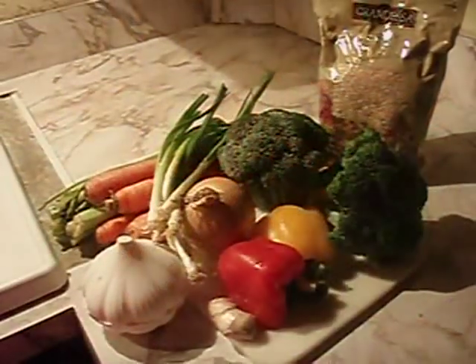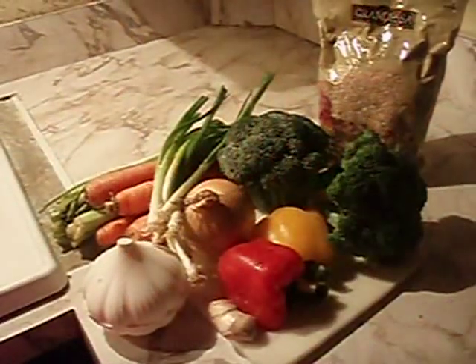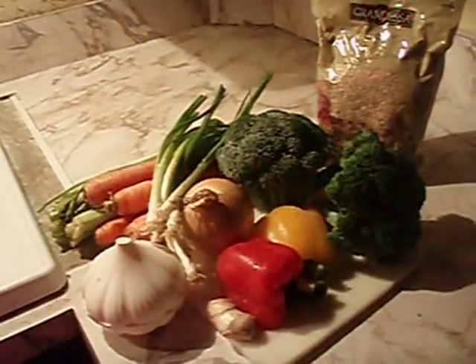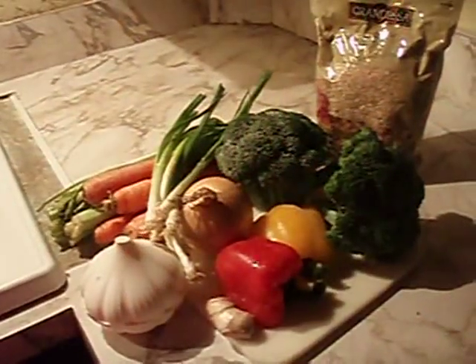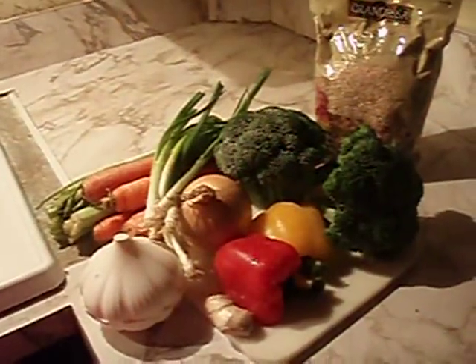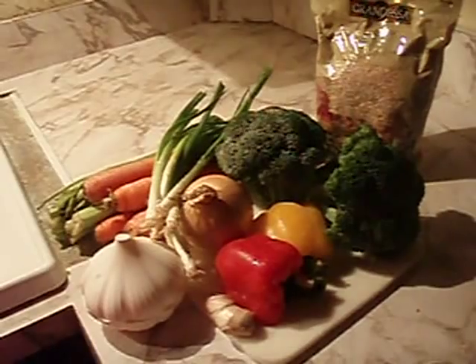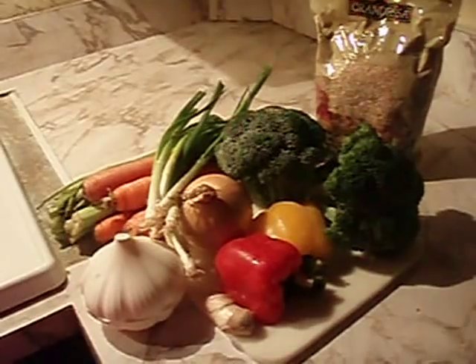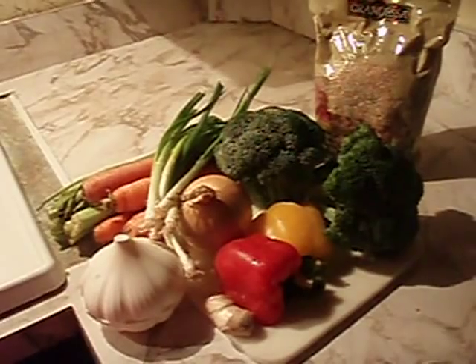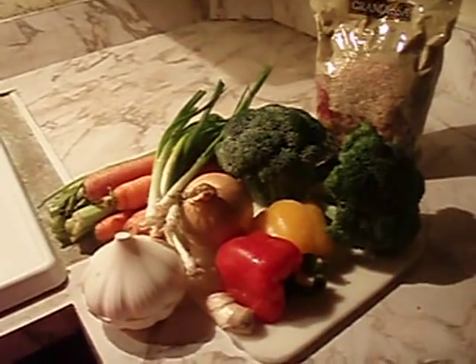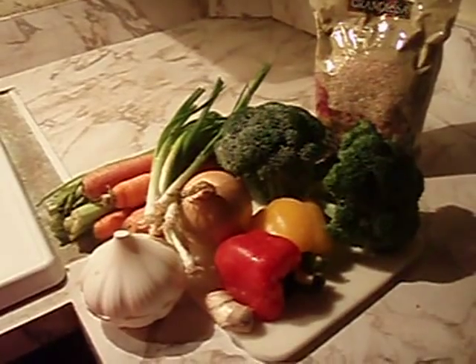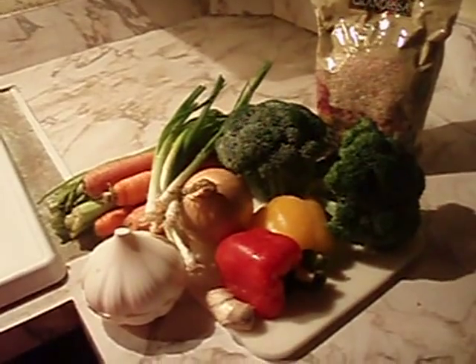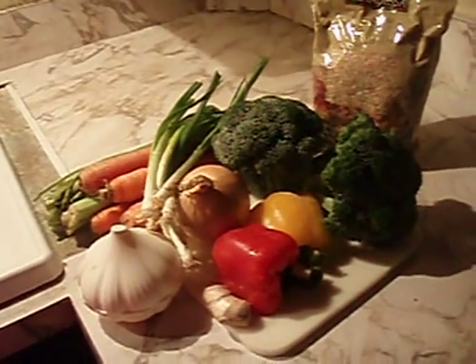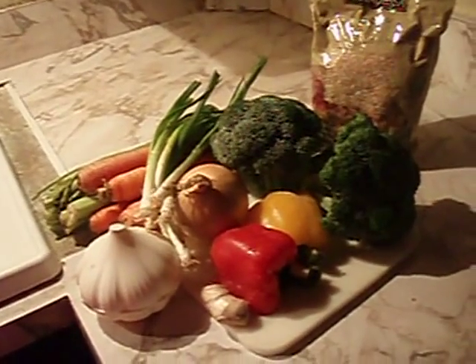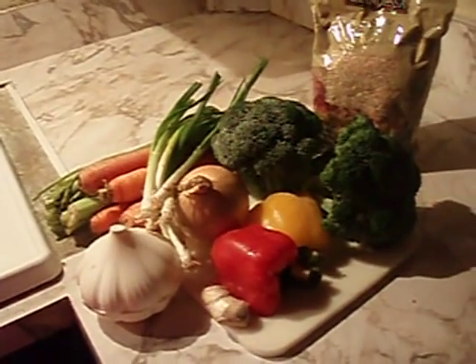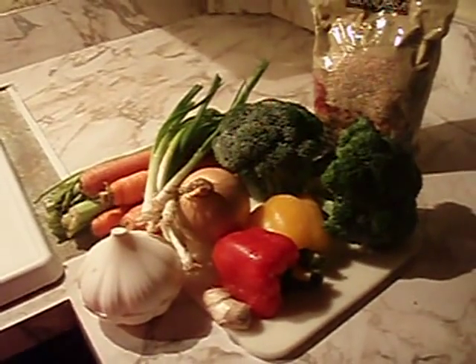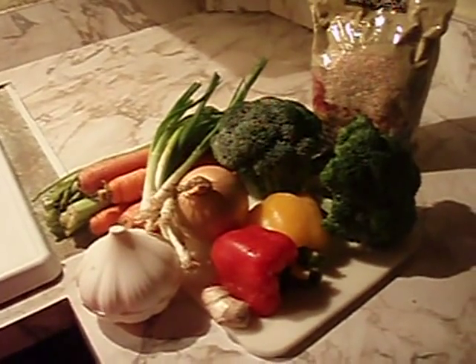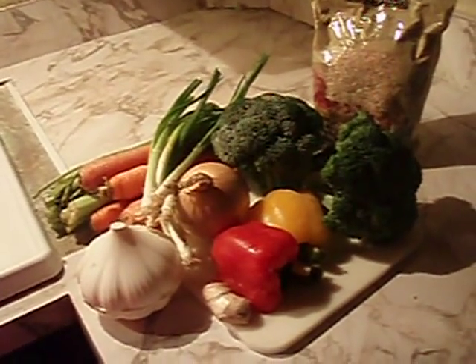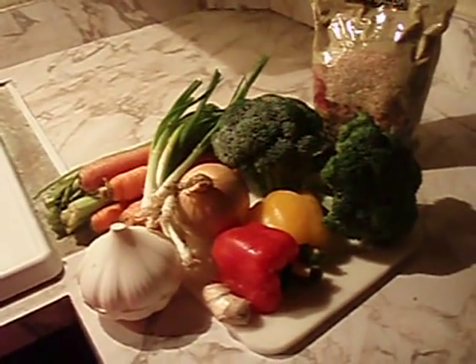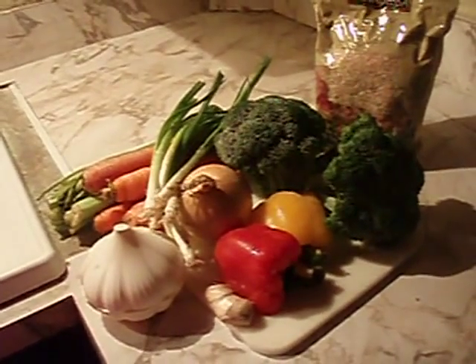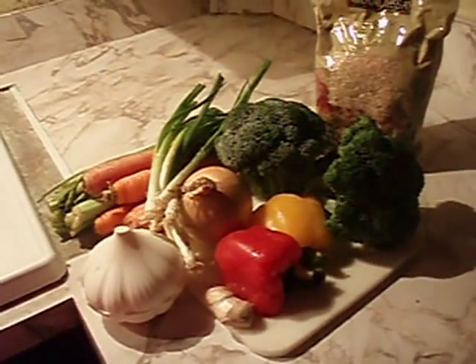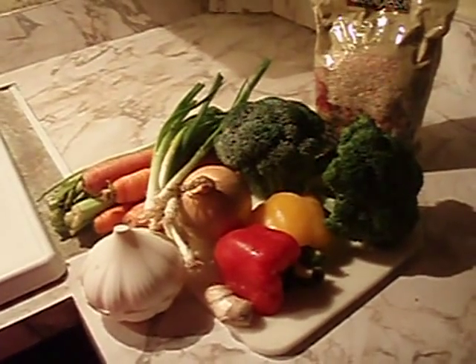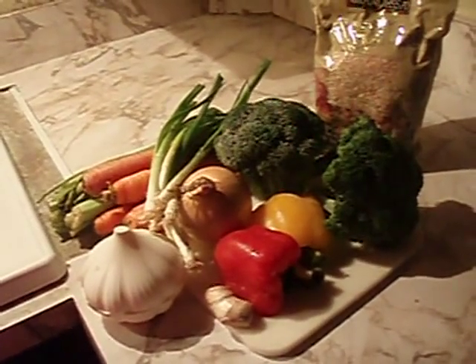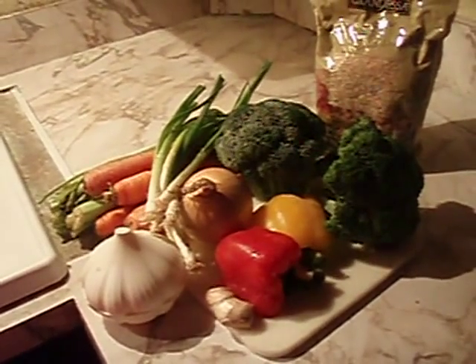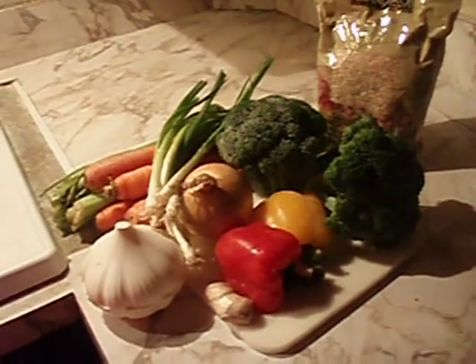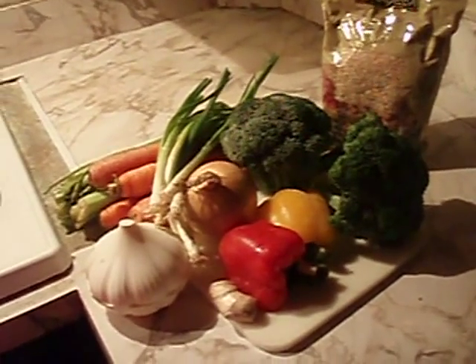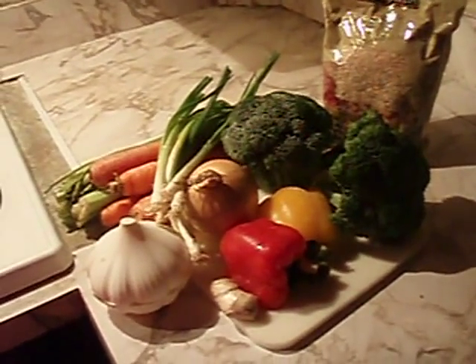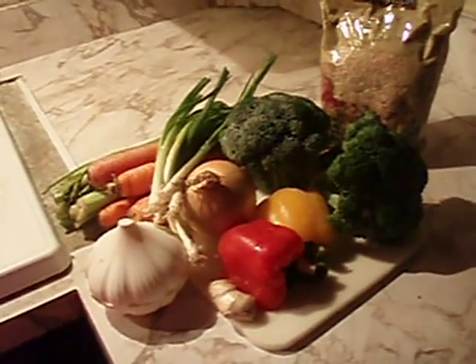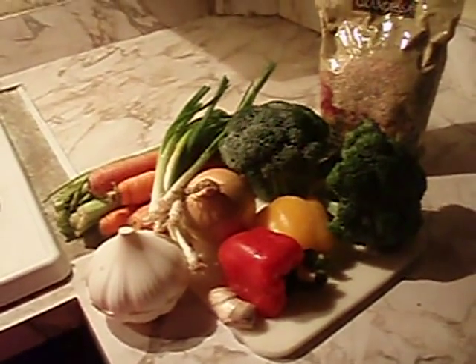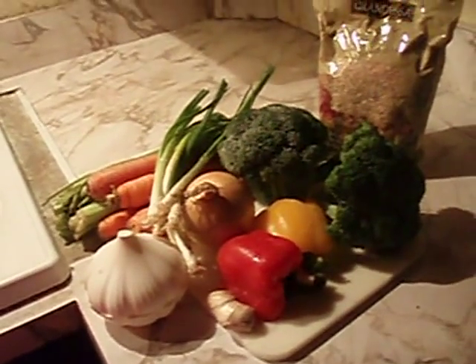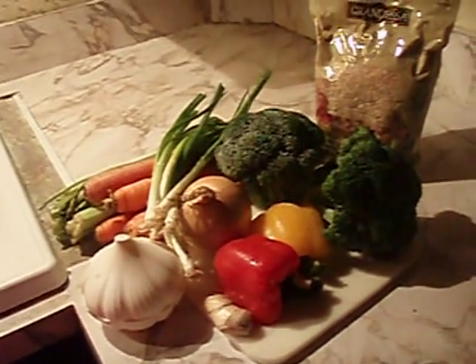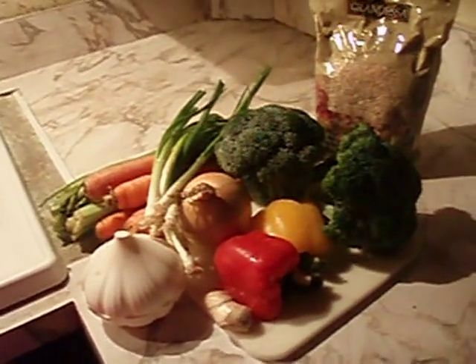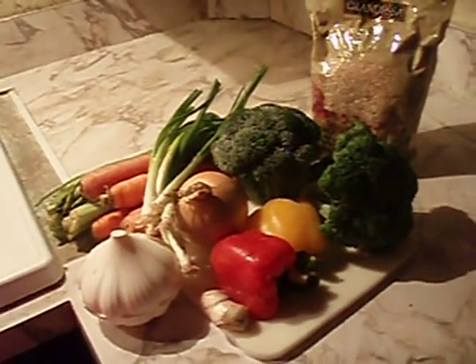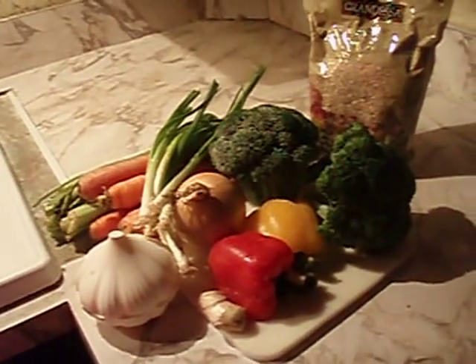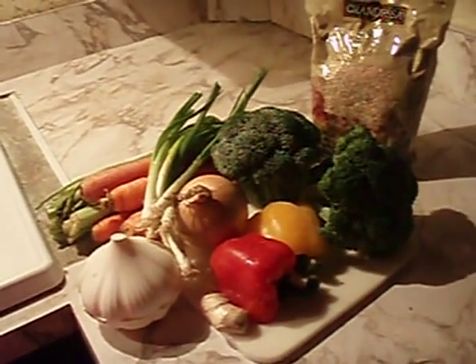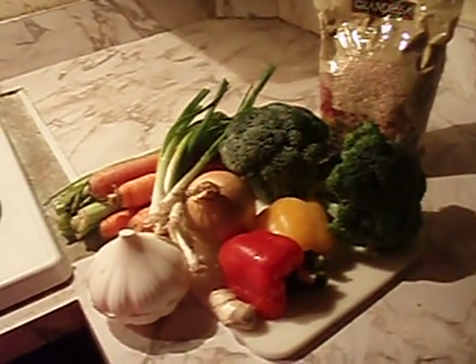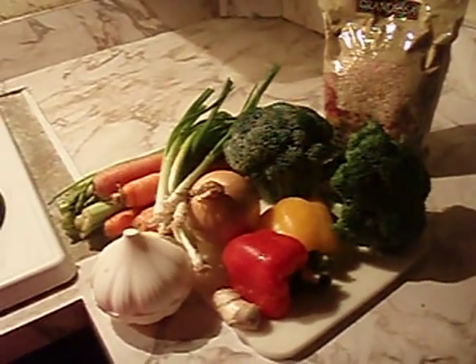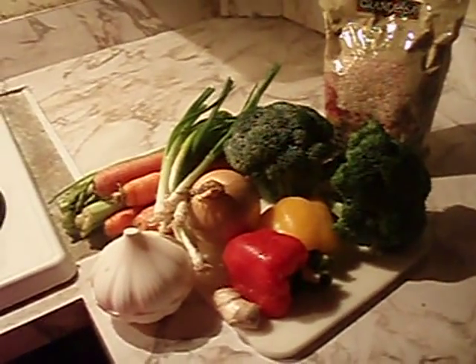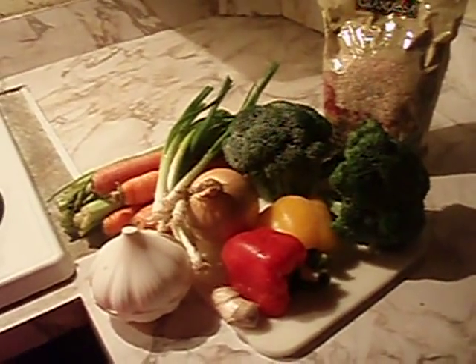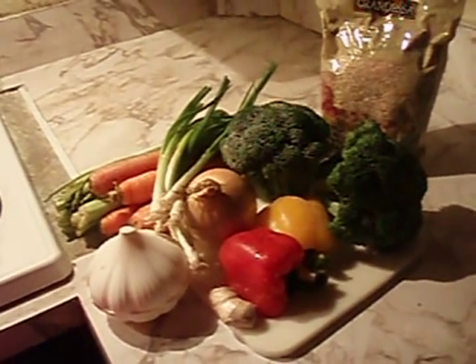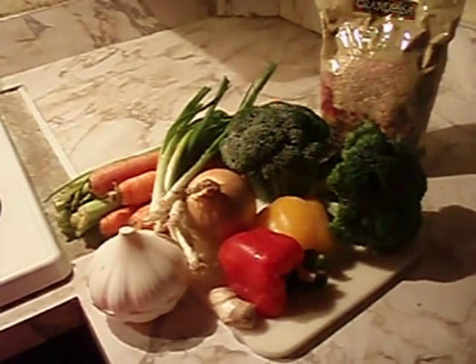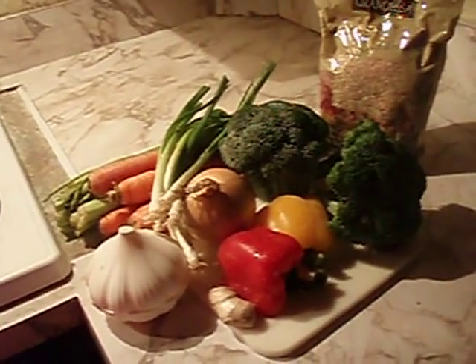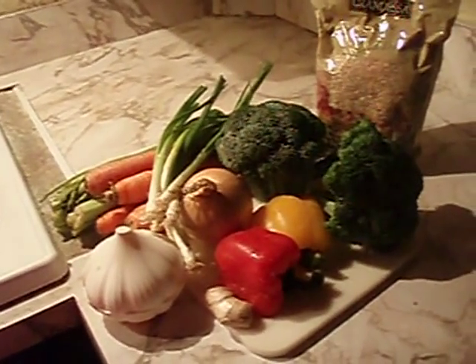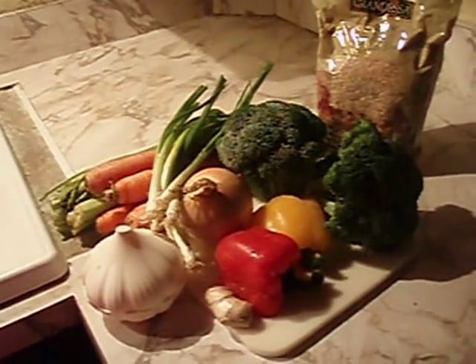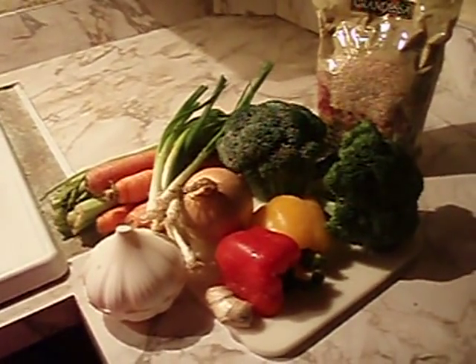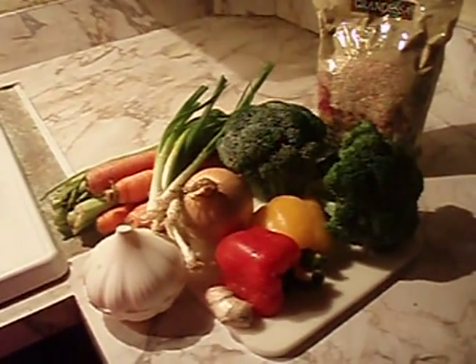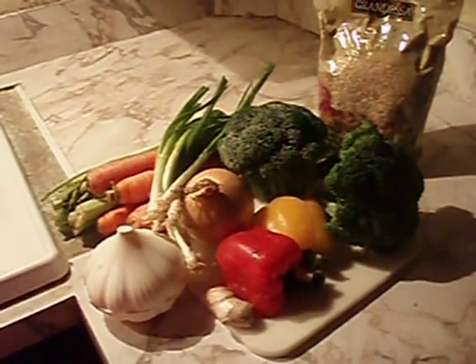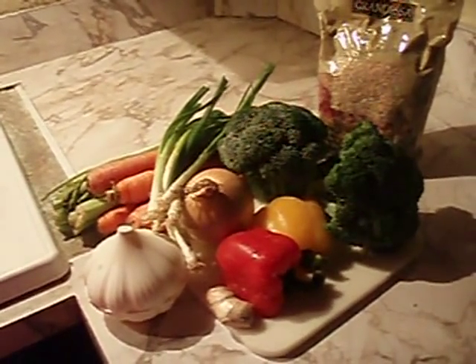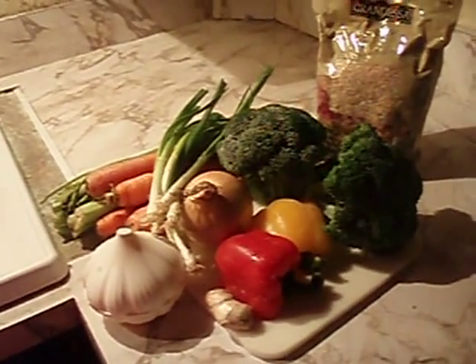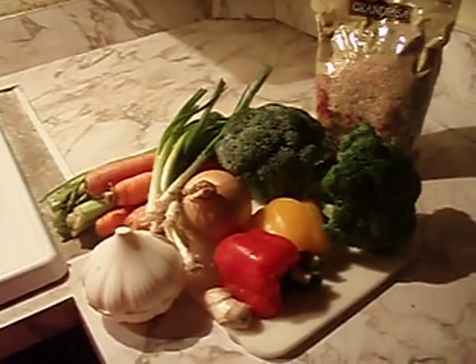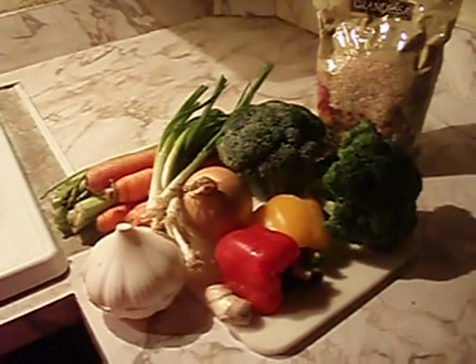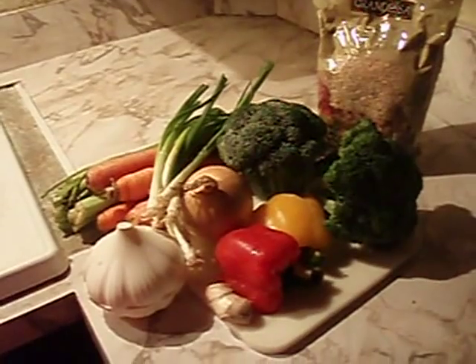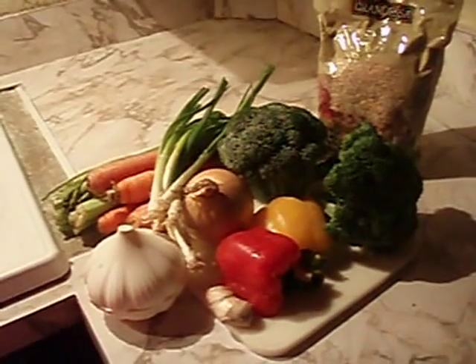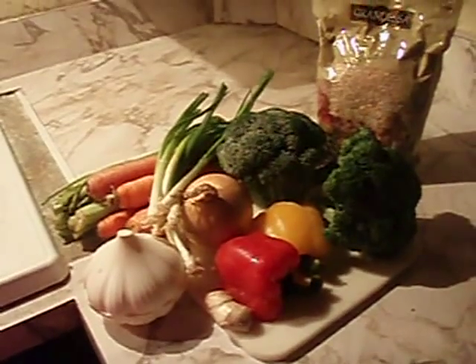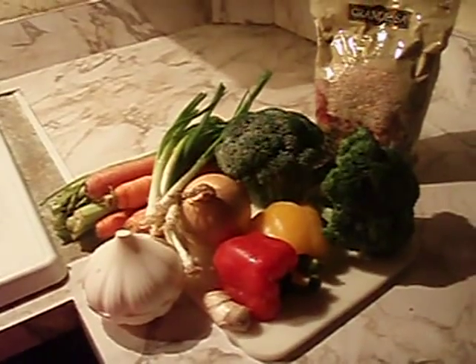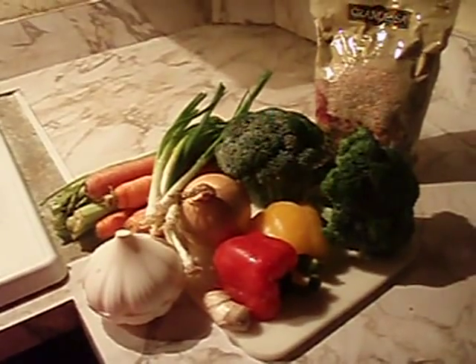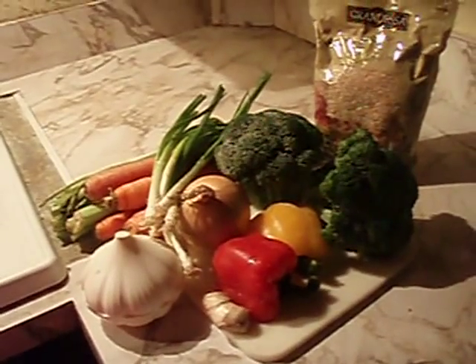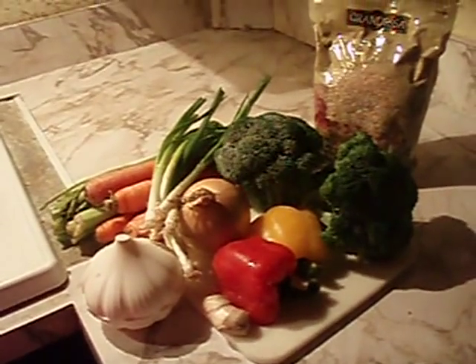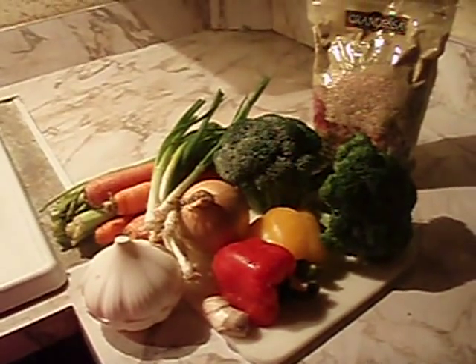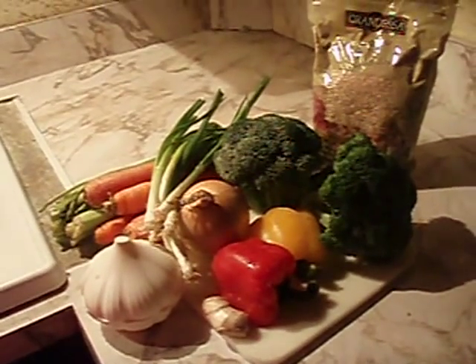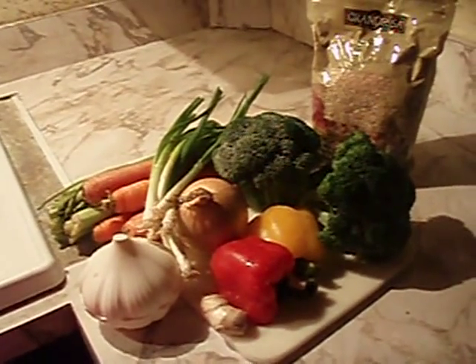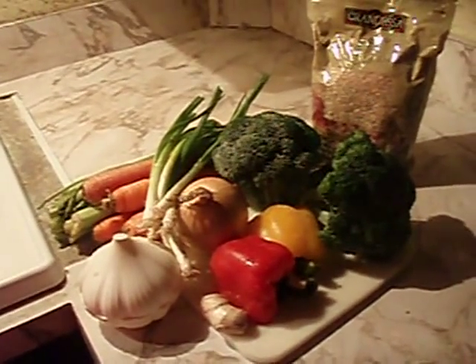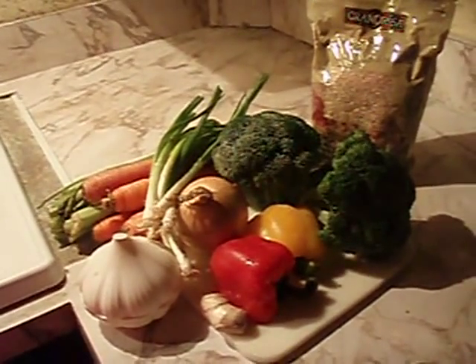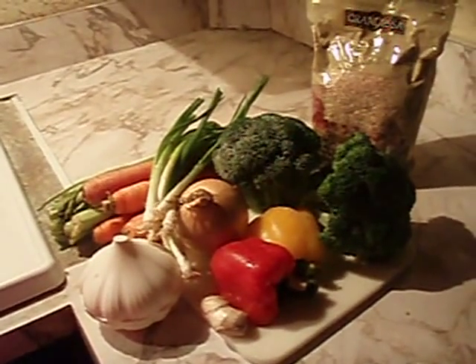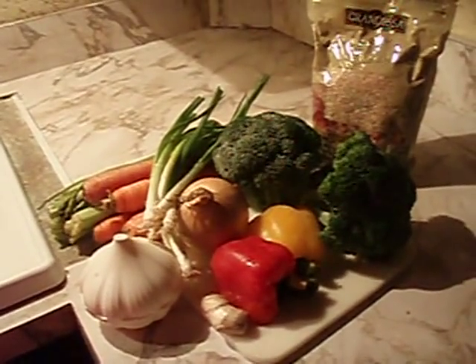Hi YouTube, this is 1zellis1, and tonight I'm going to prepare a vegetable stir-fry with brown rice. So stay tuned.